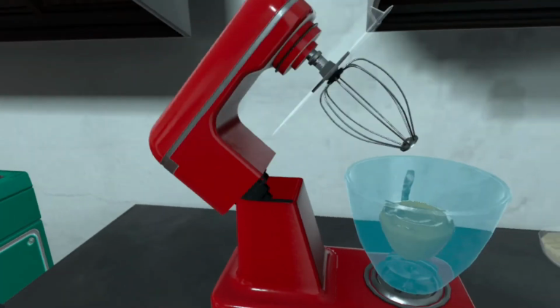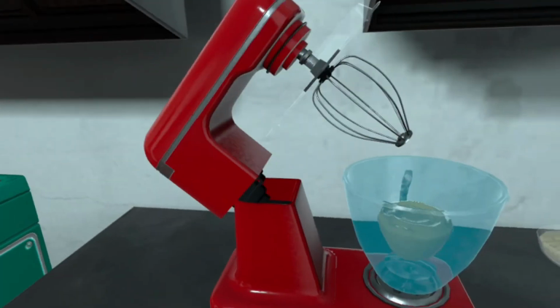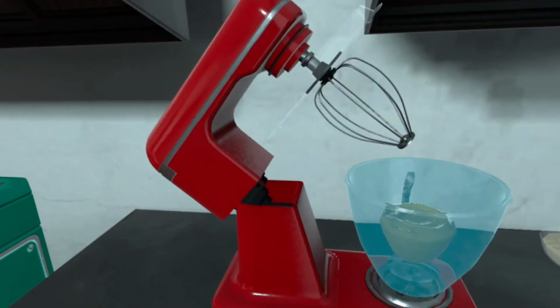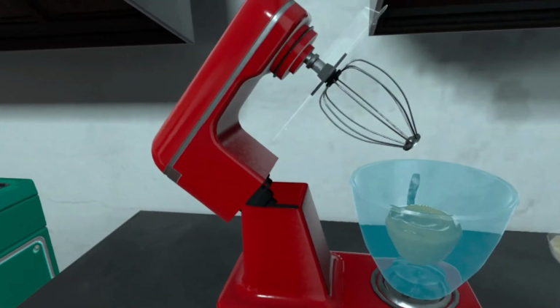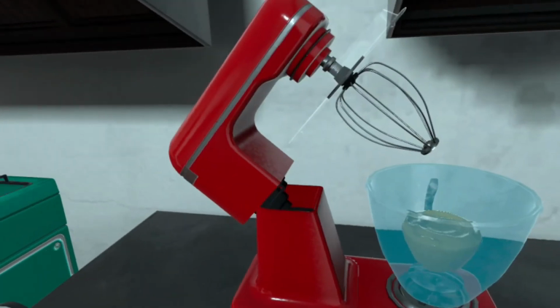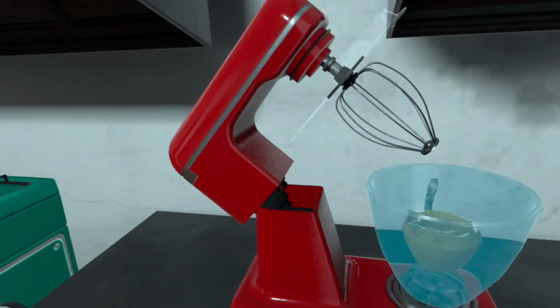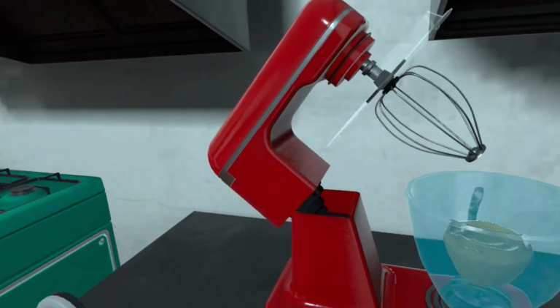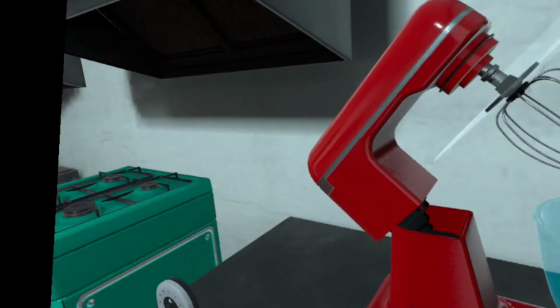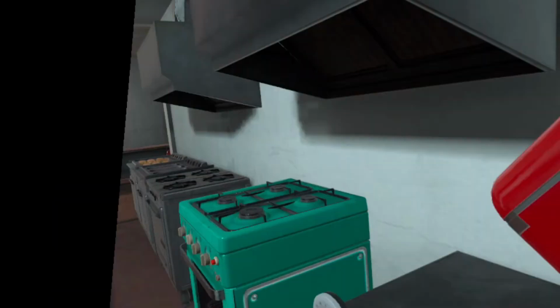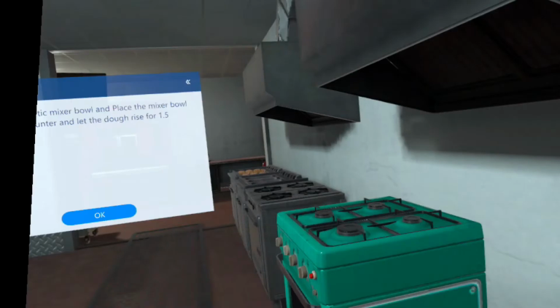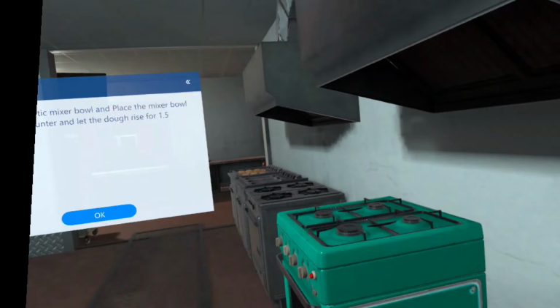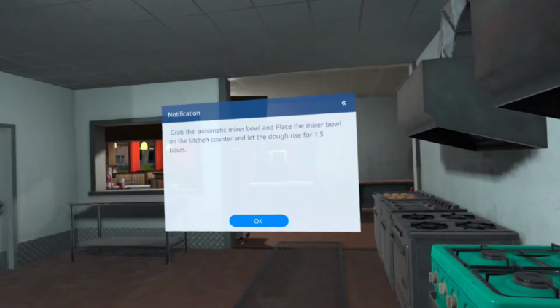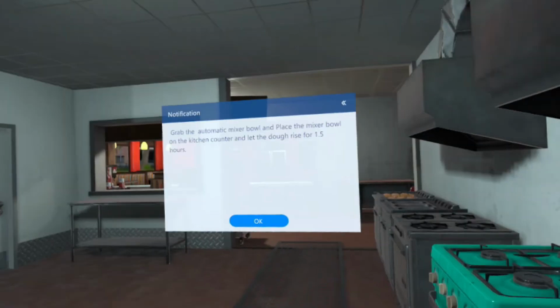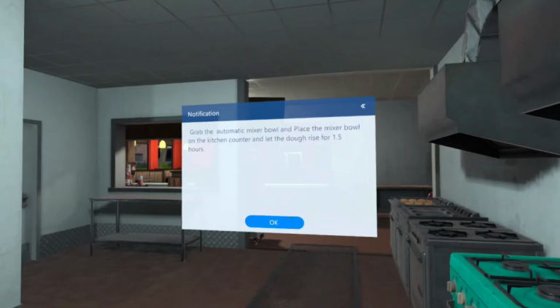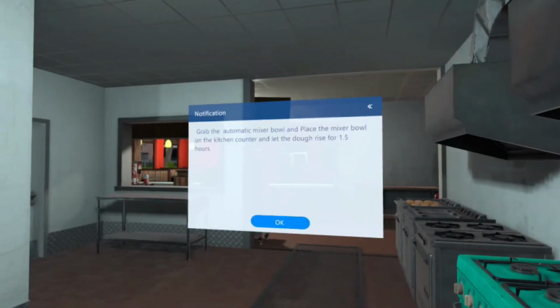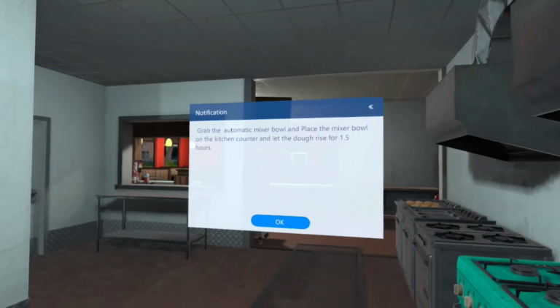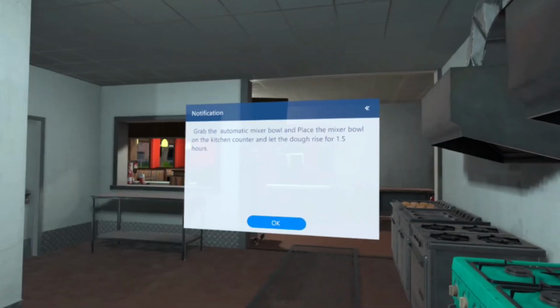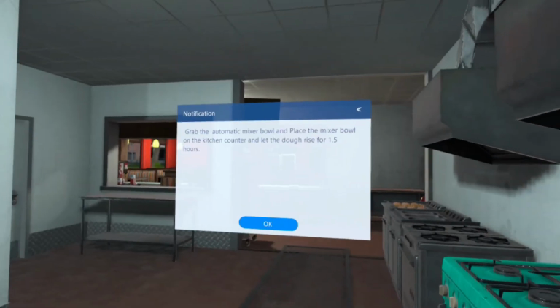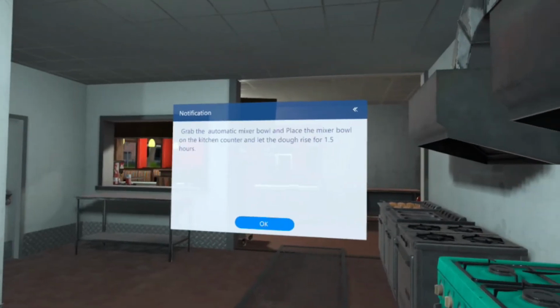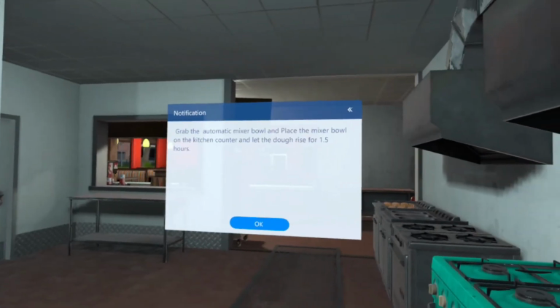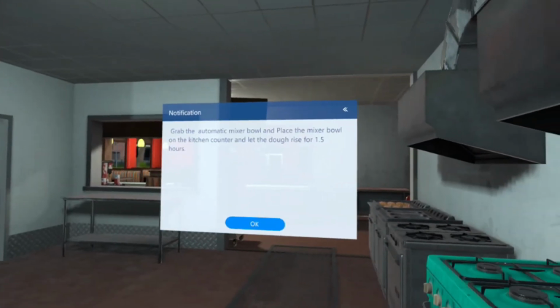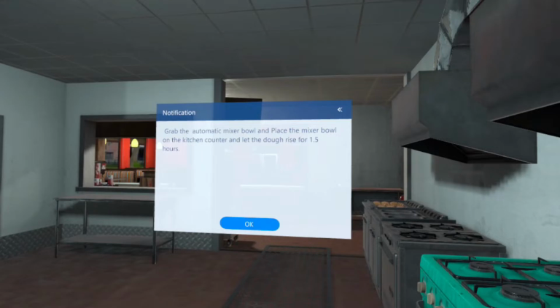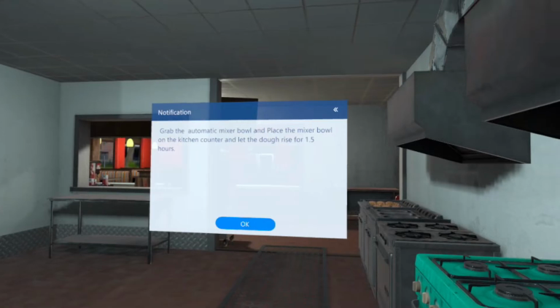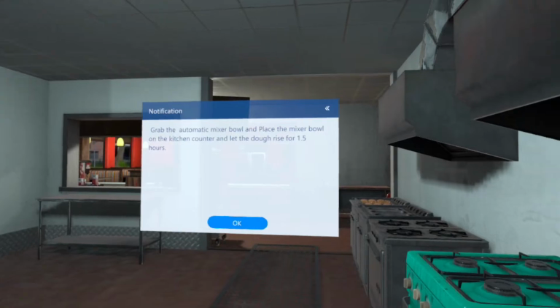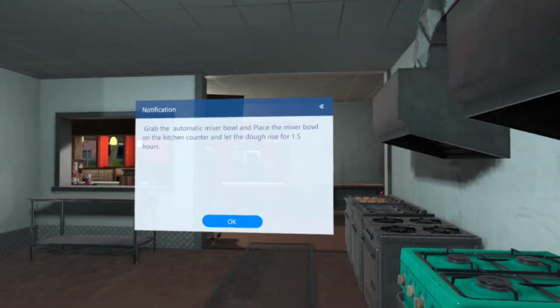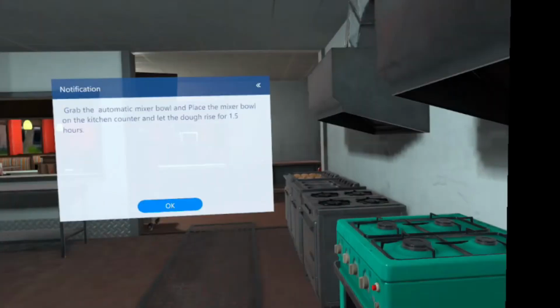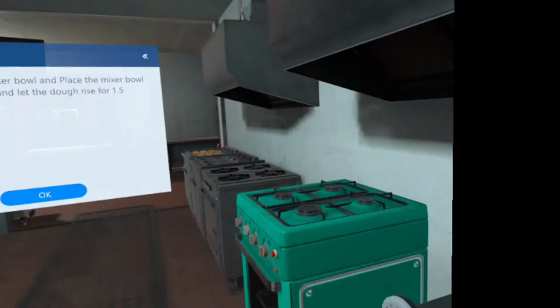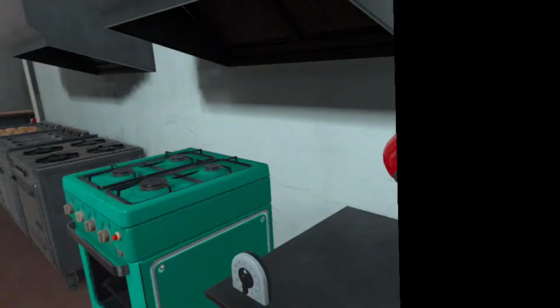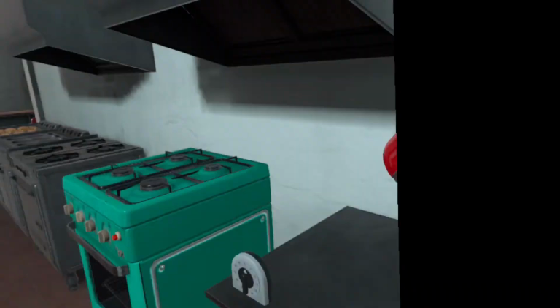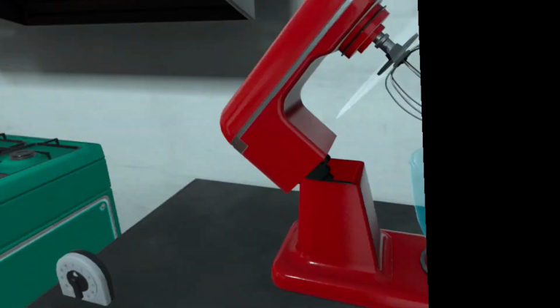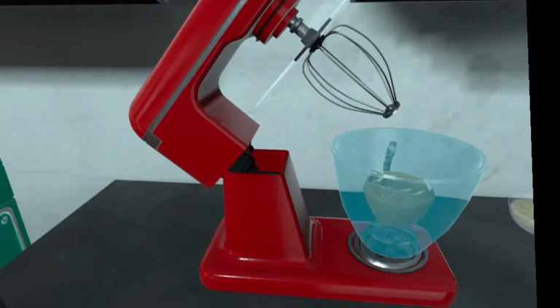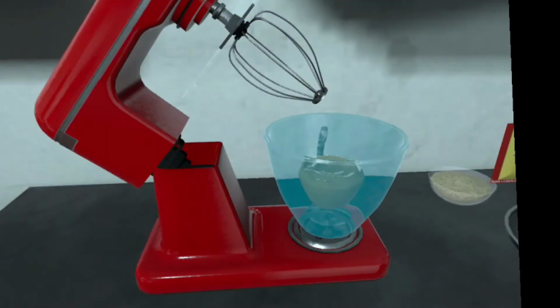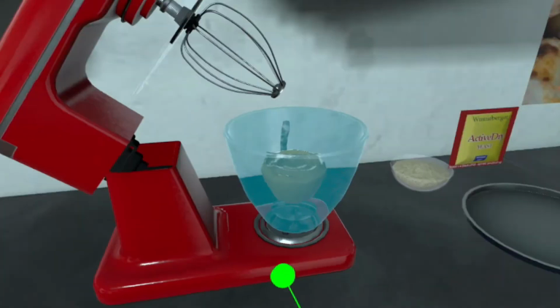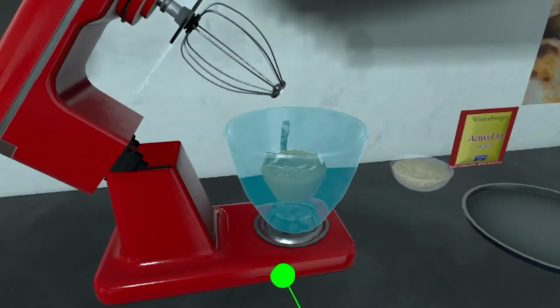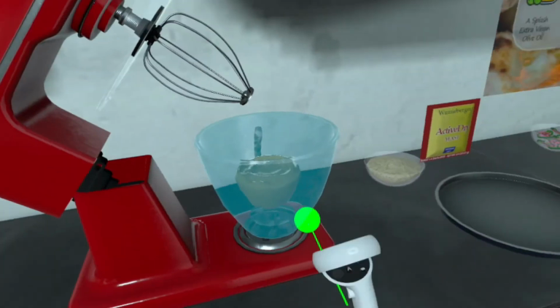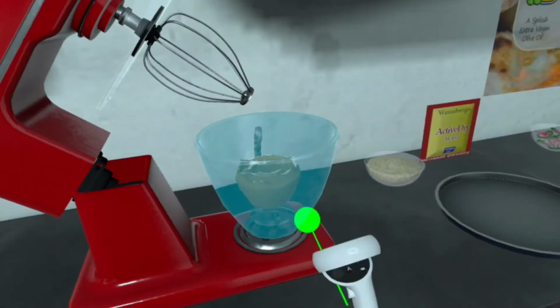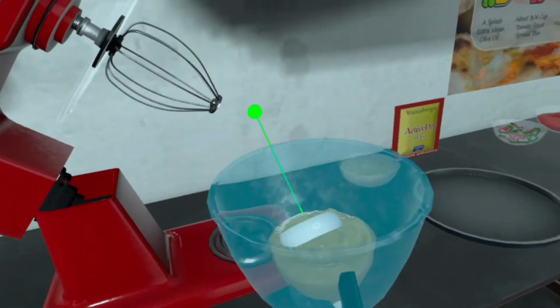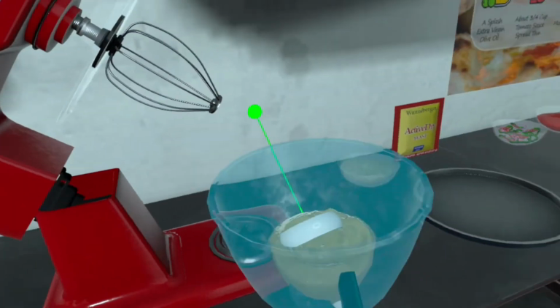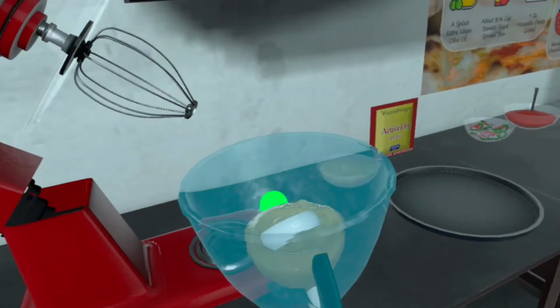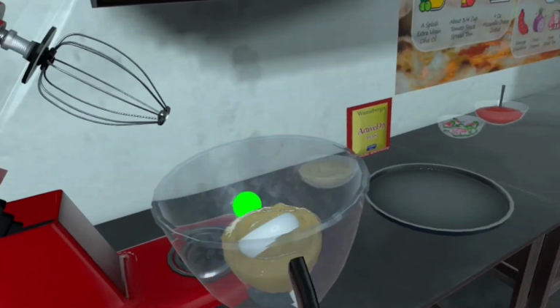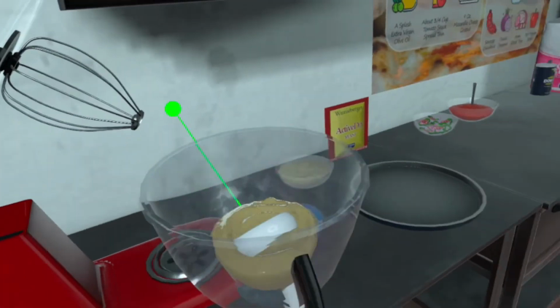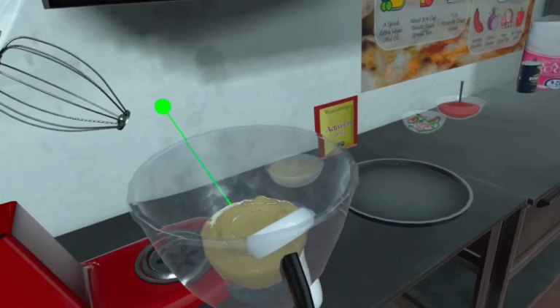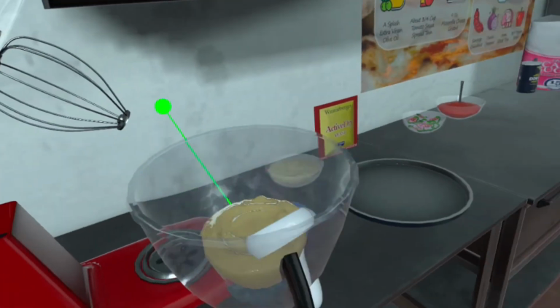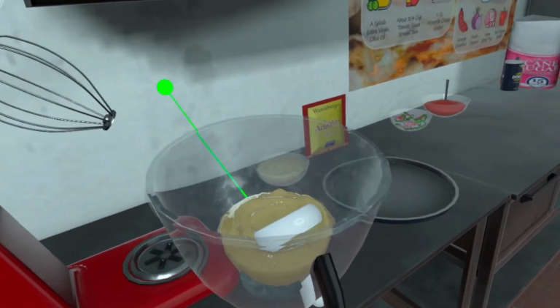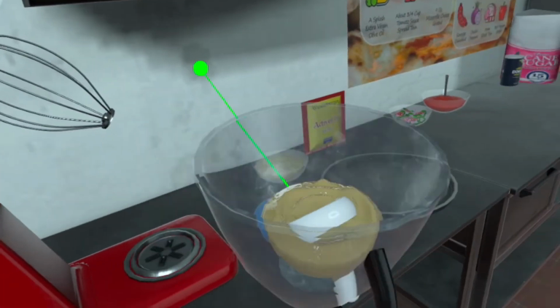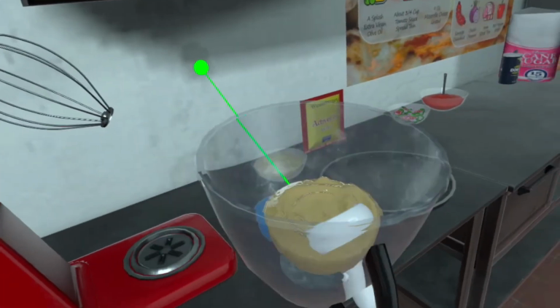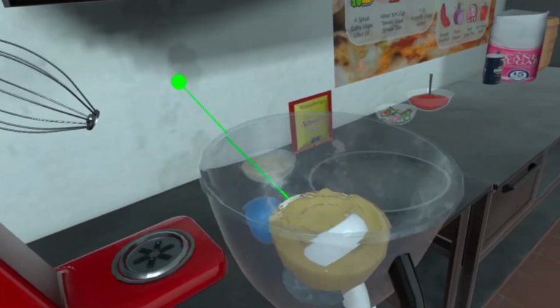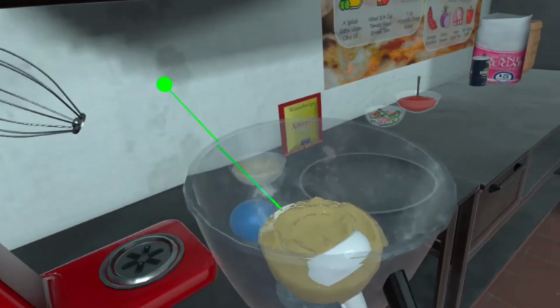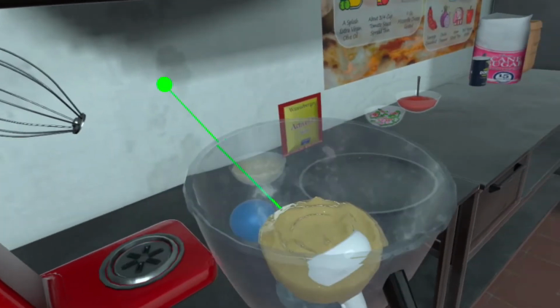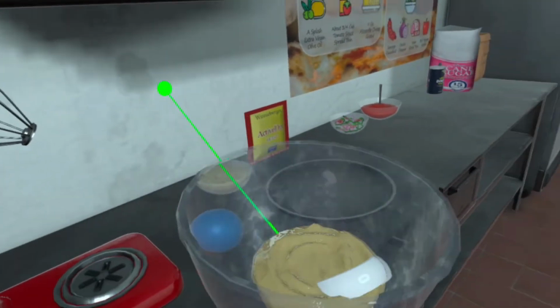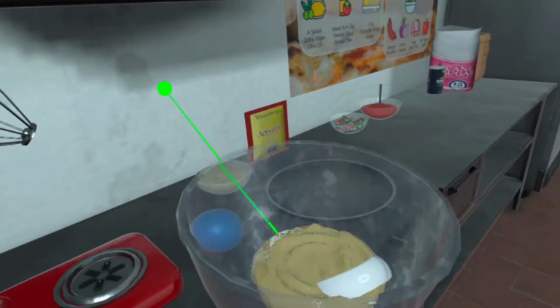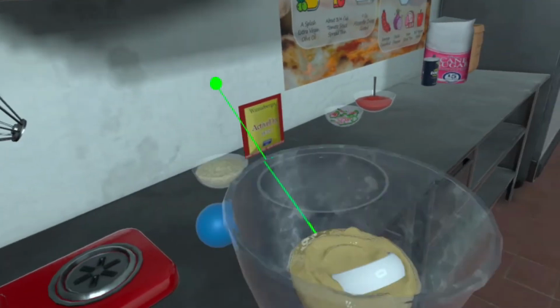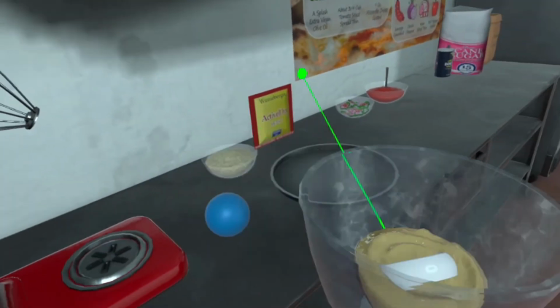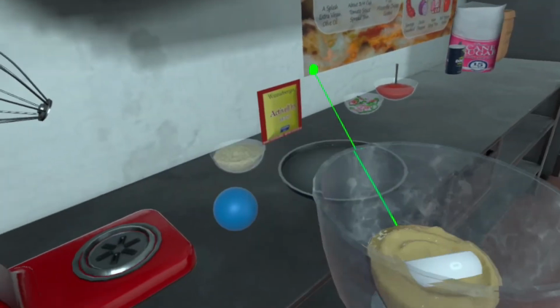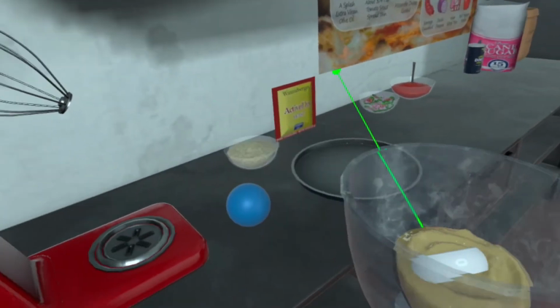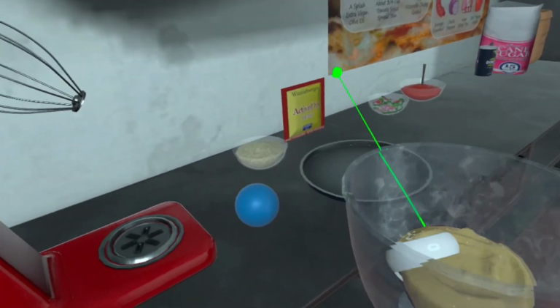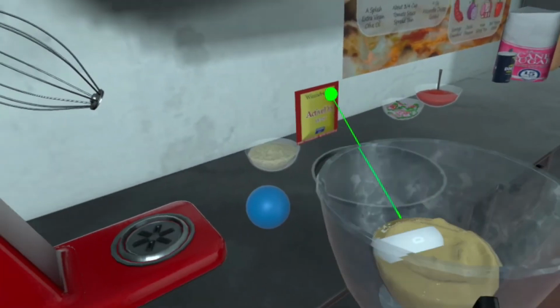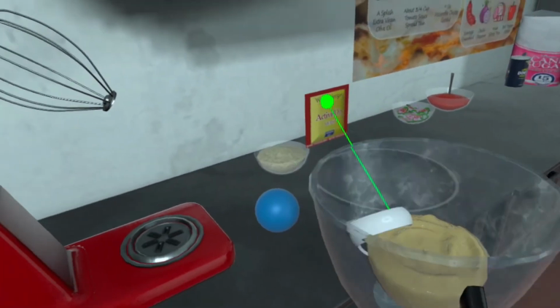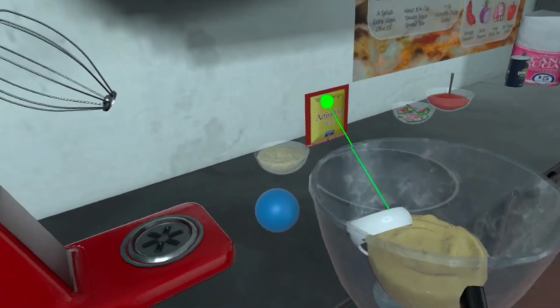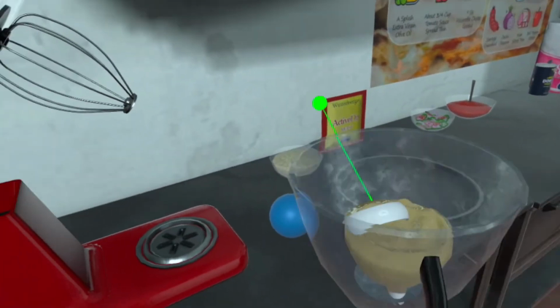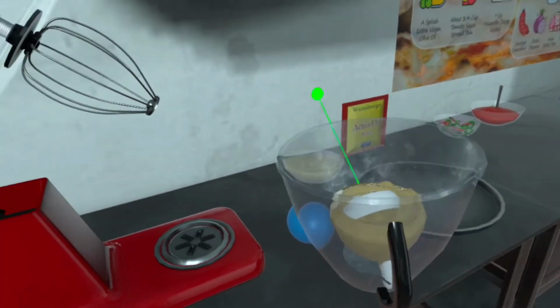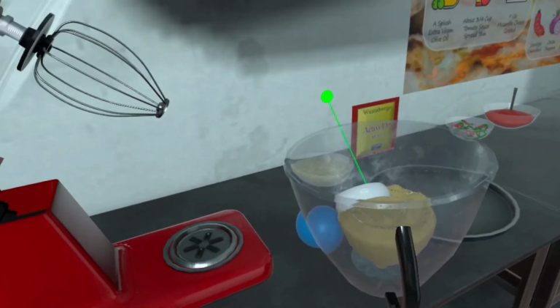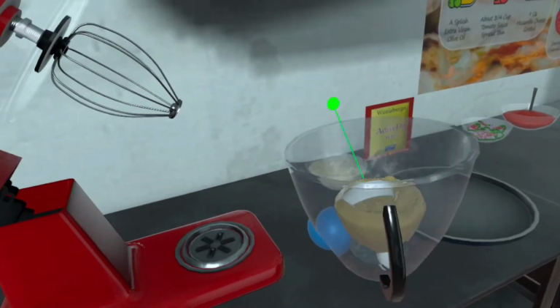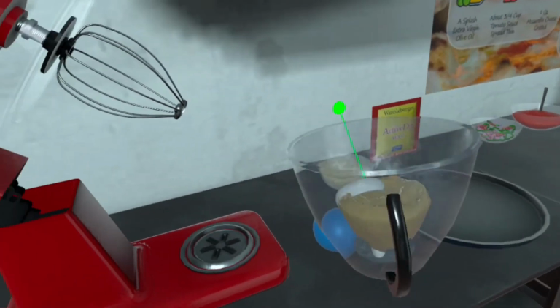Grab the automatic mixer bowl and place the mixer bowl on the kitchen counter and let the dough rise for 1.5 hours.